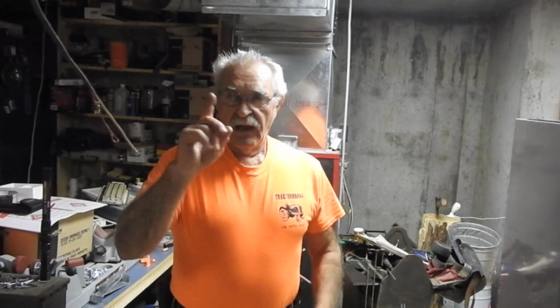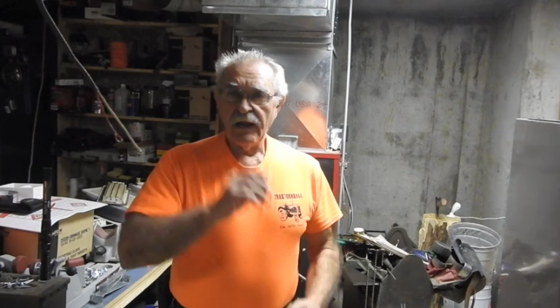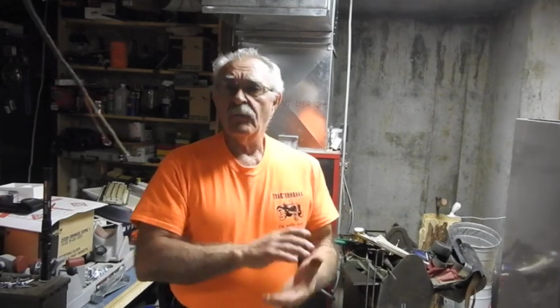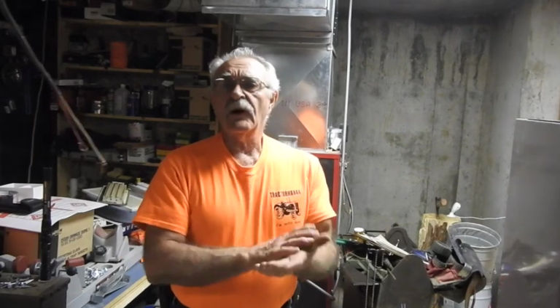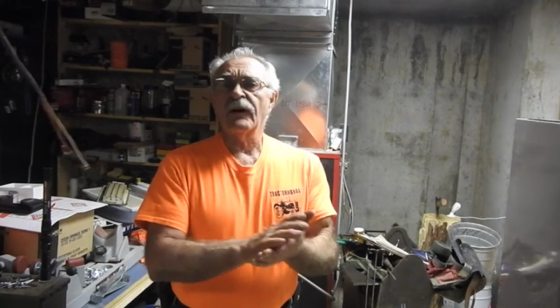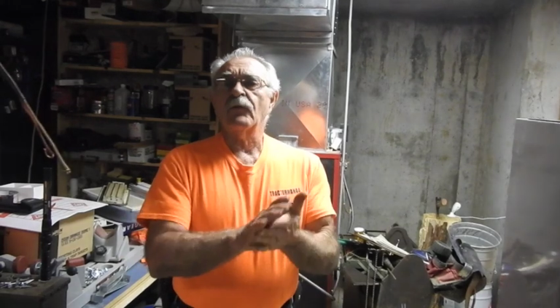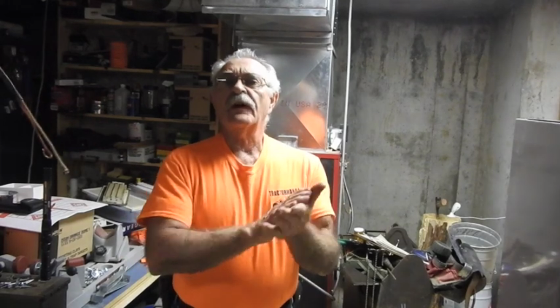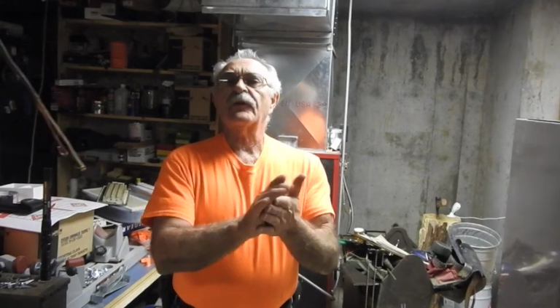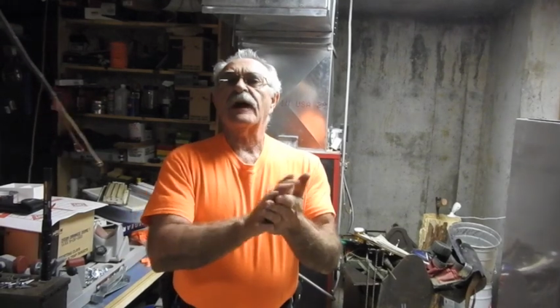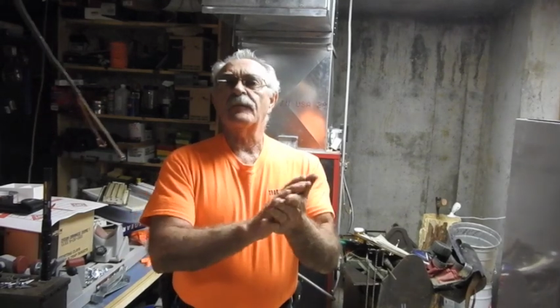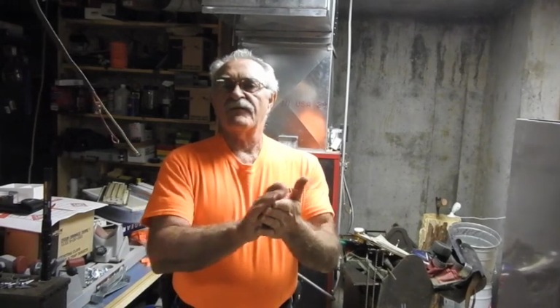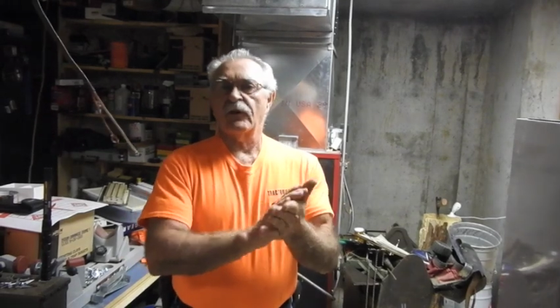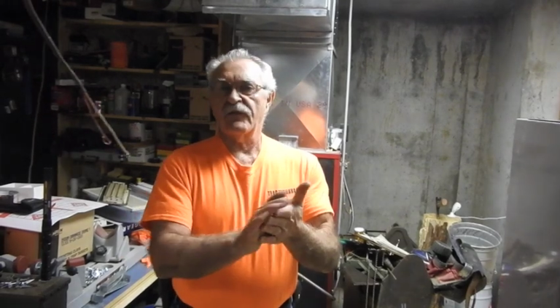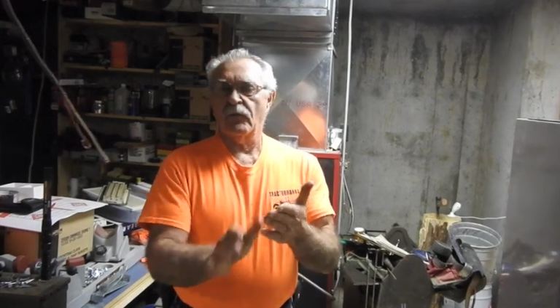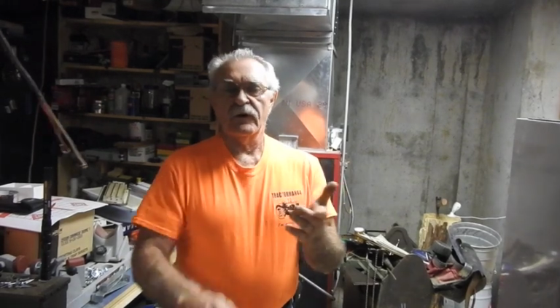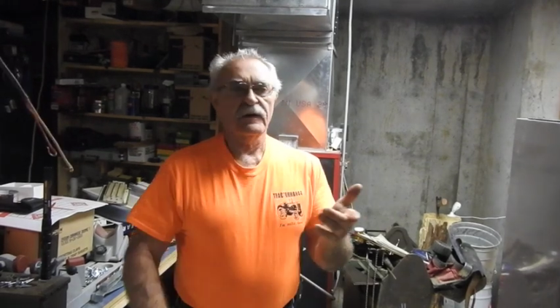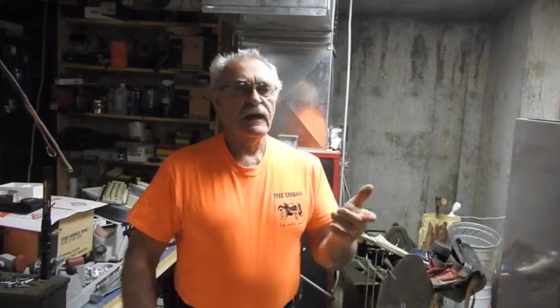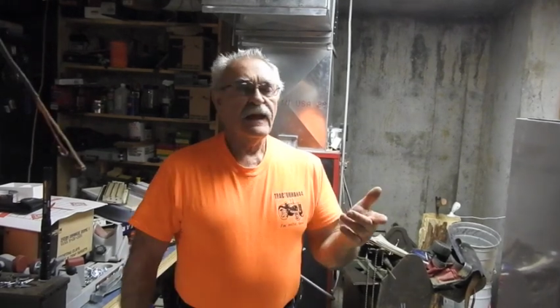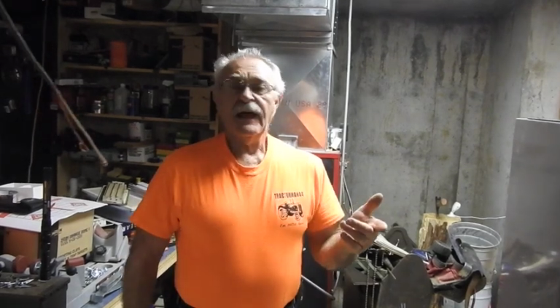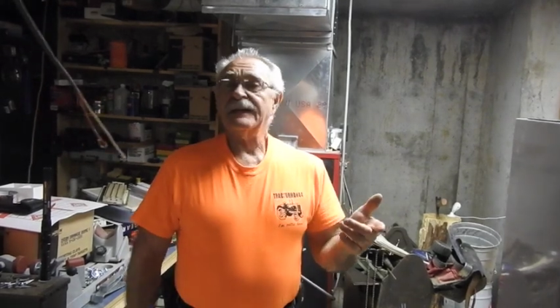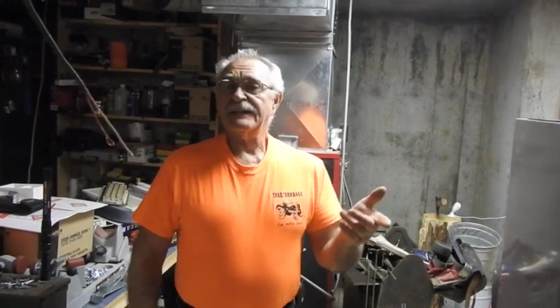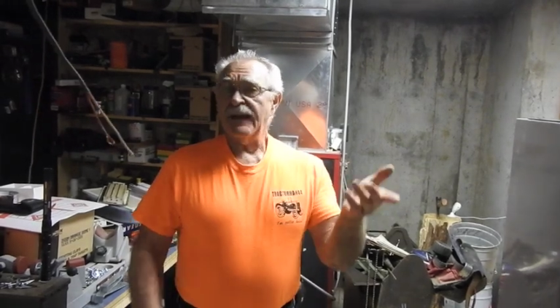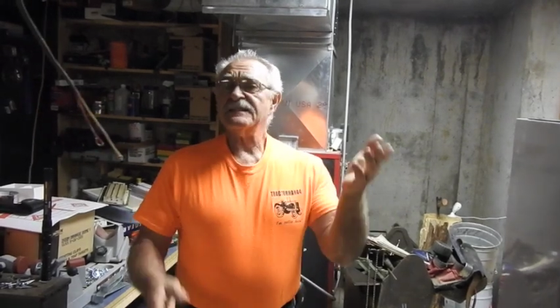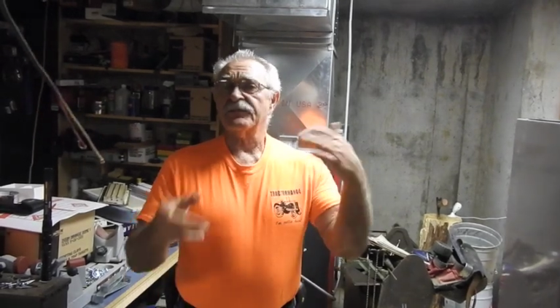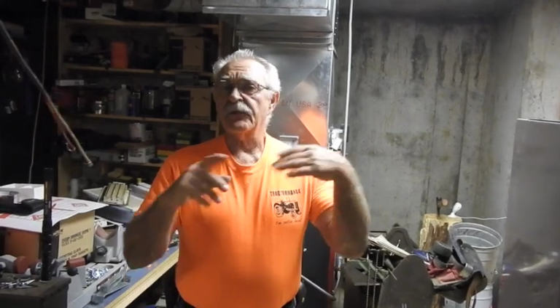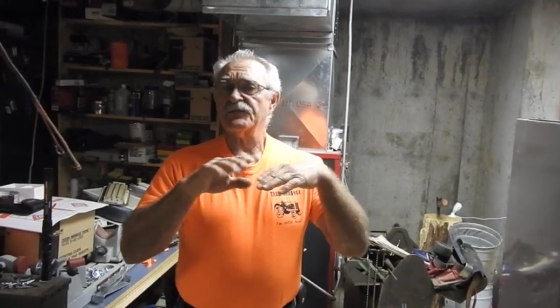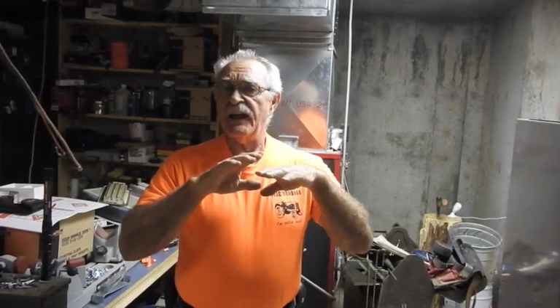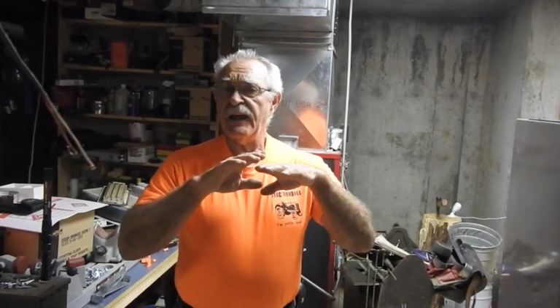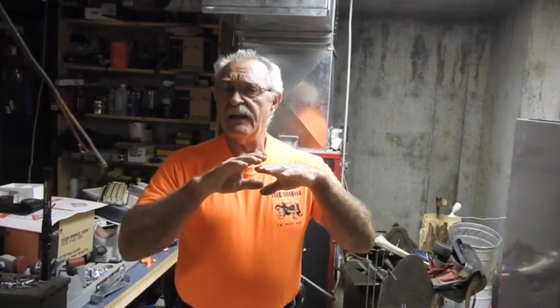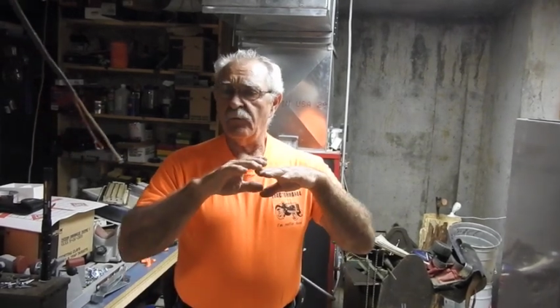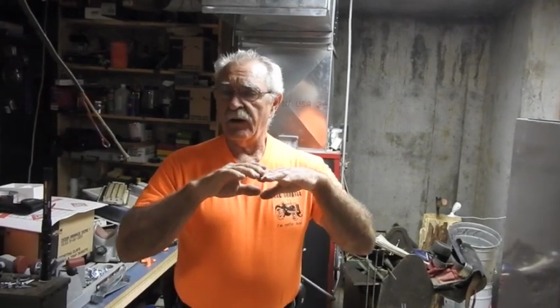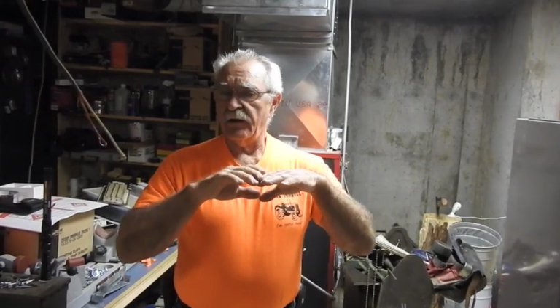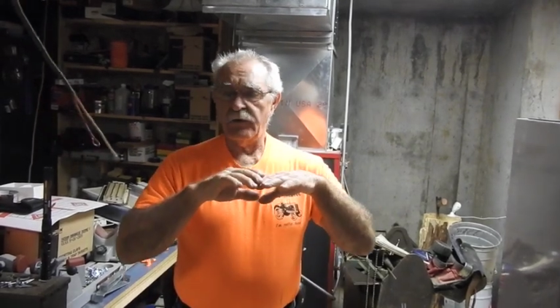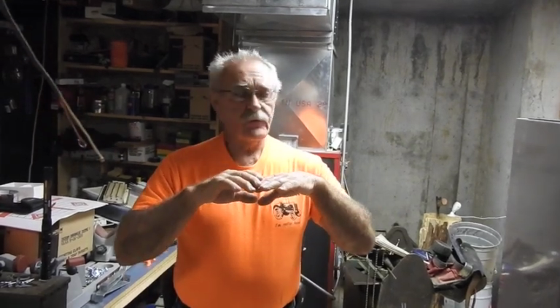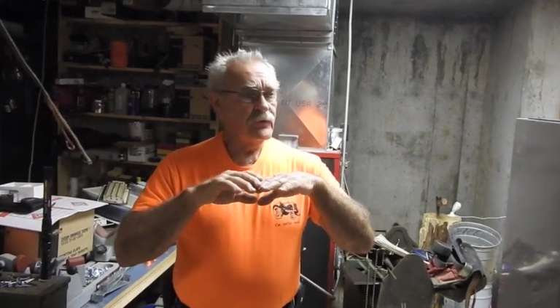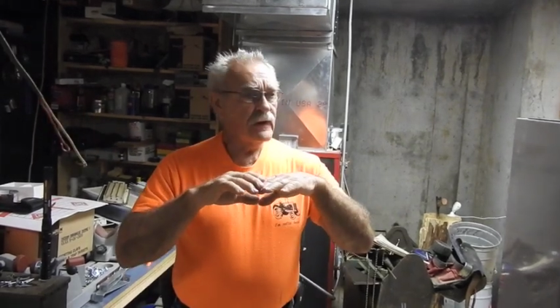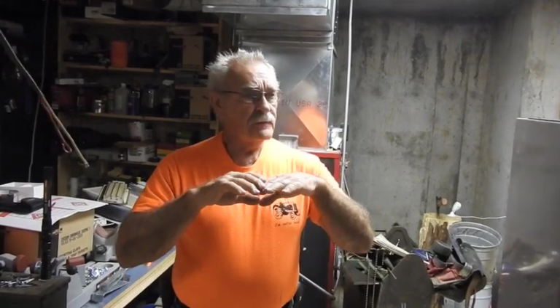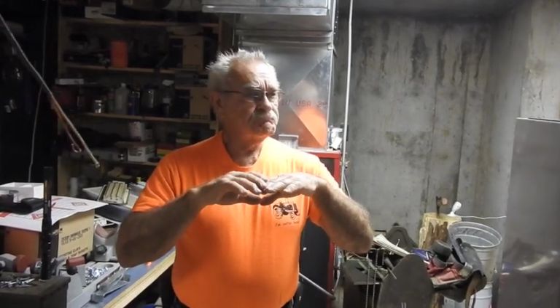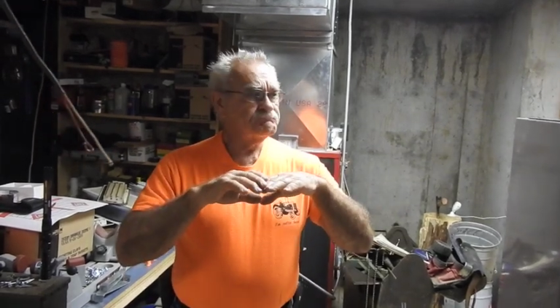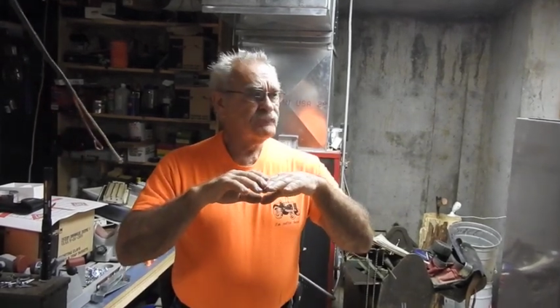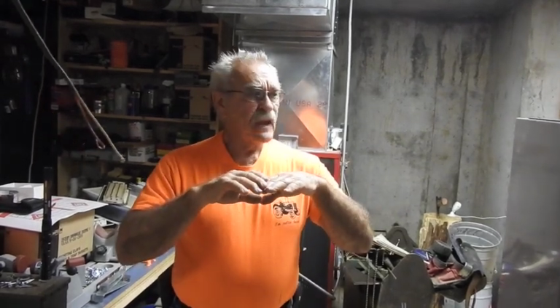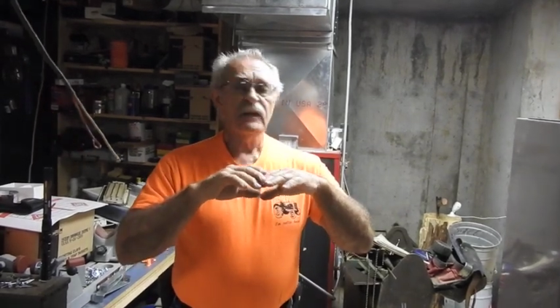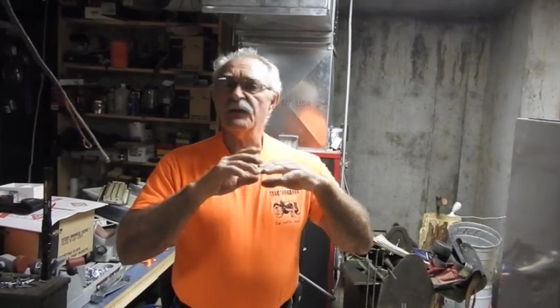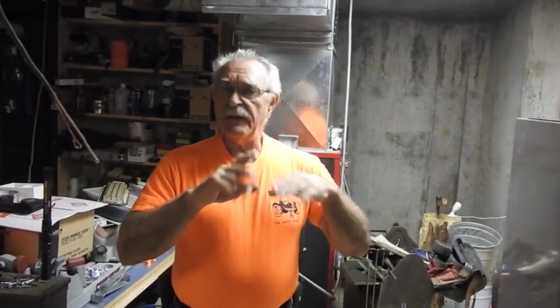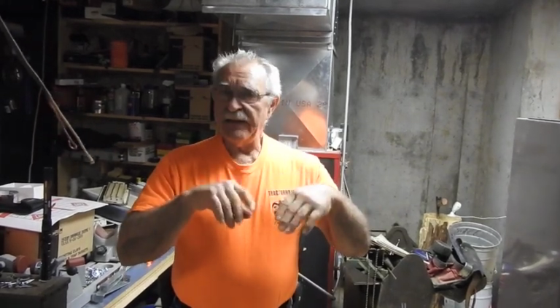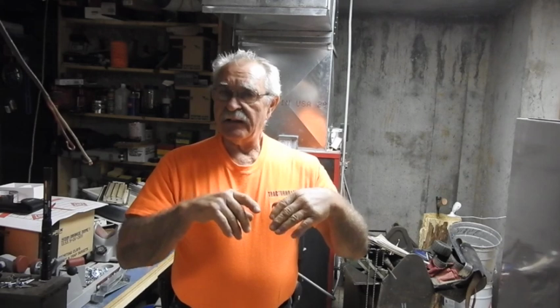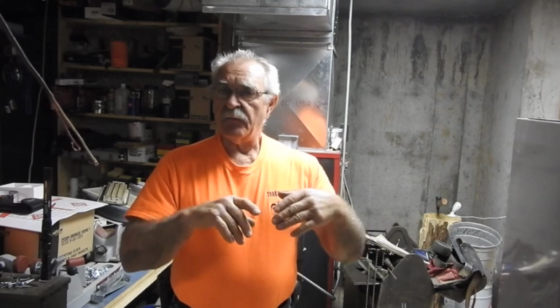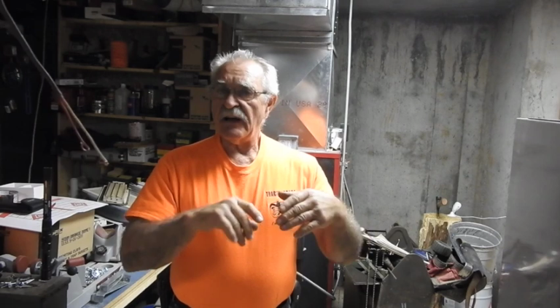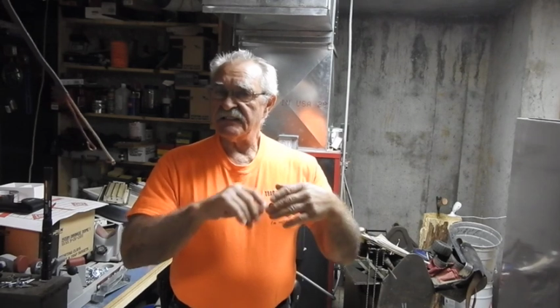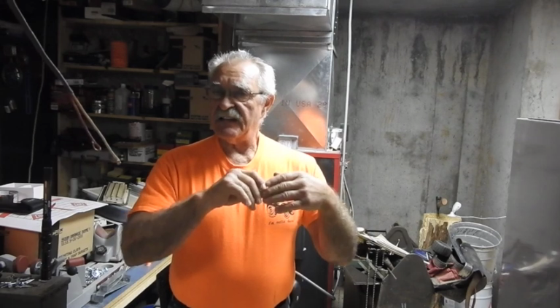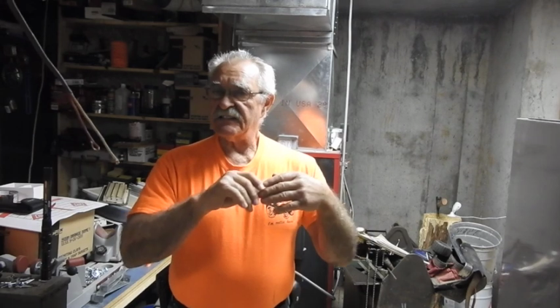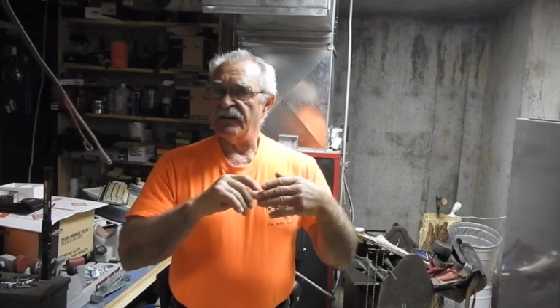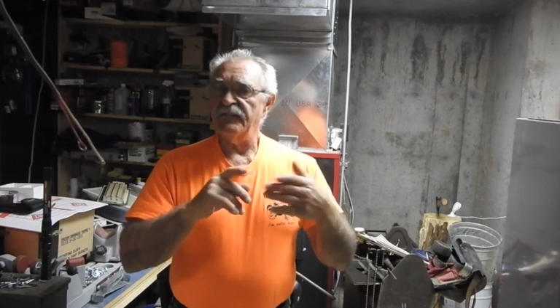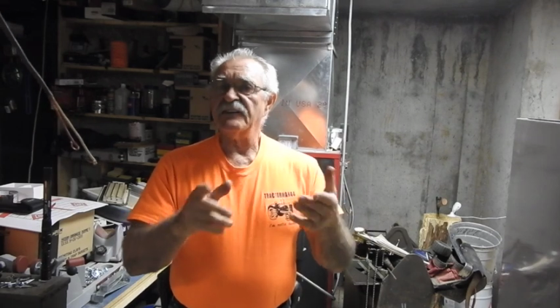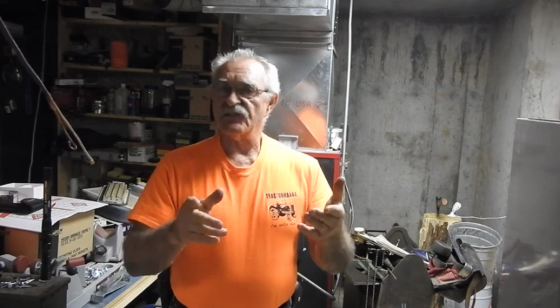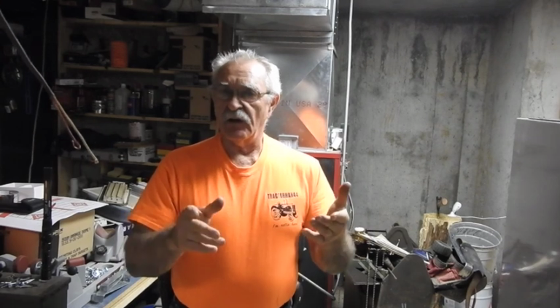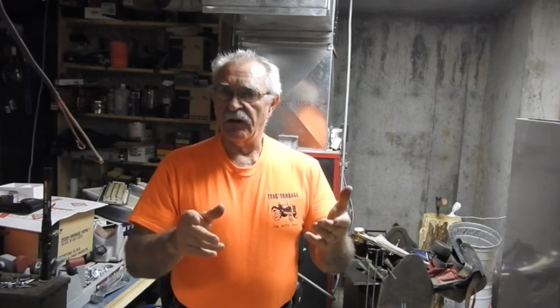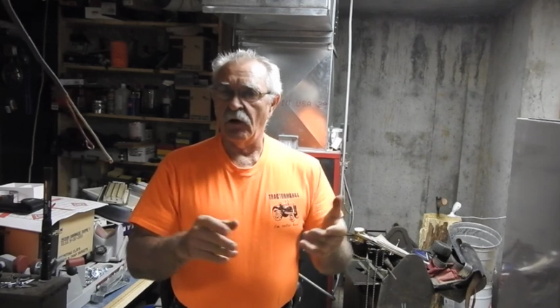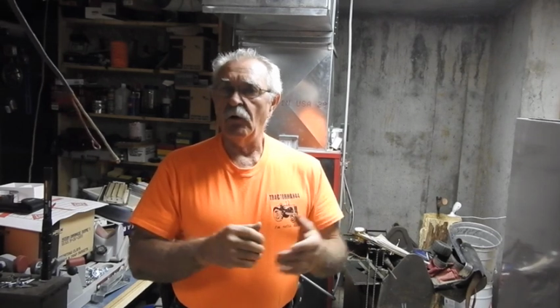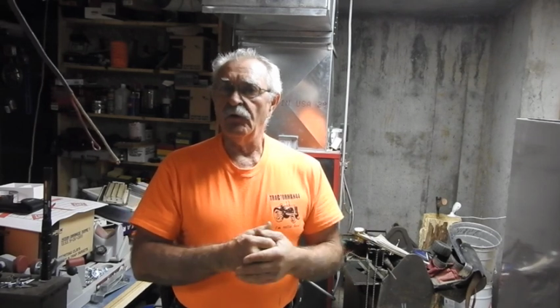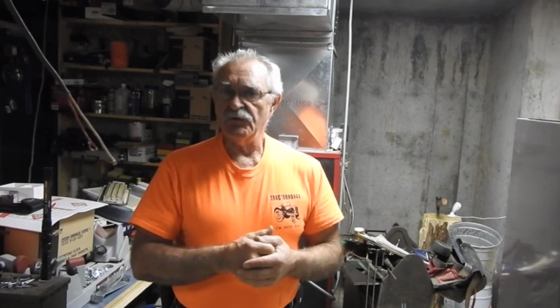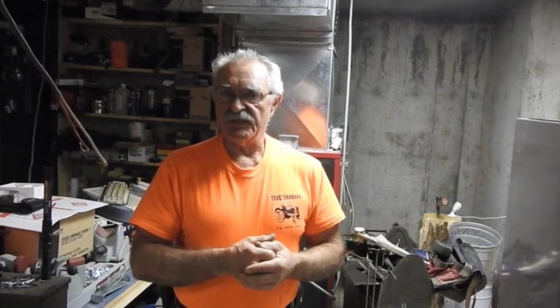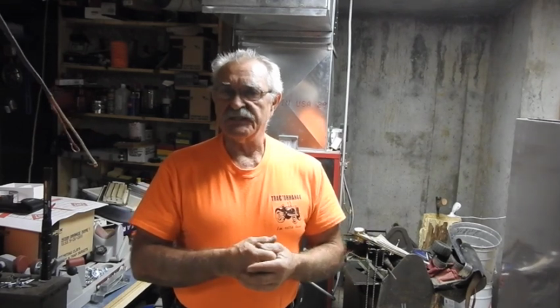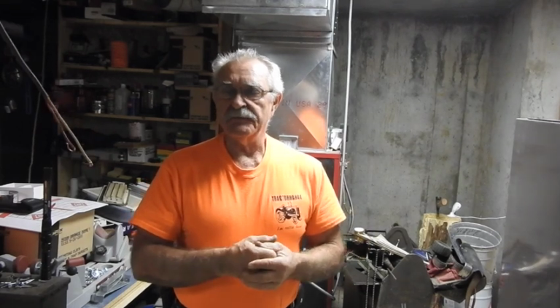Good morning everyone. Track Command 44 here. Today's the first day we're going to begin the process of installing a whole new system.